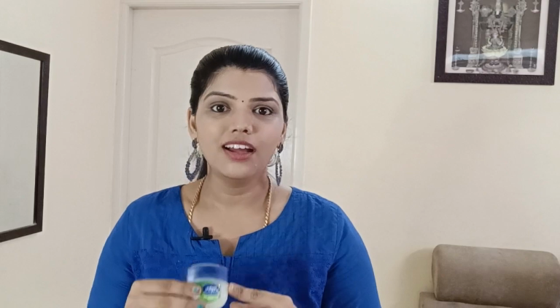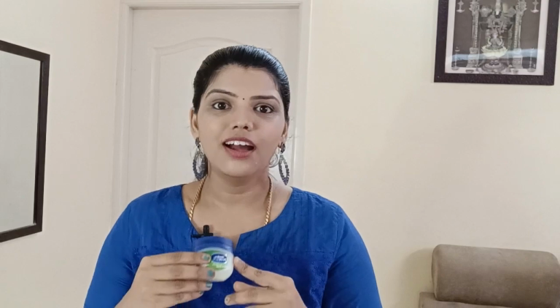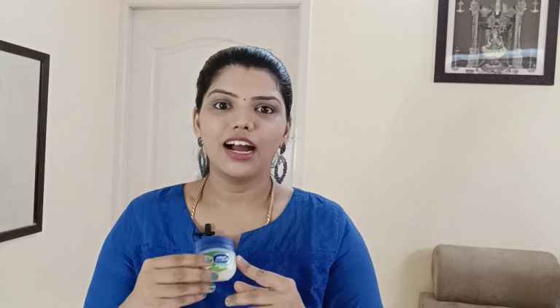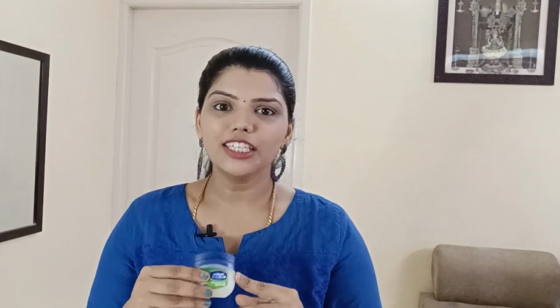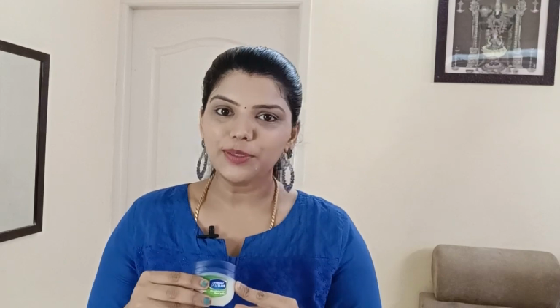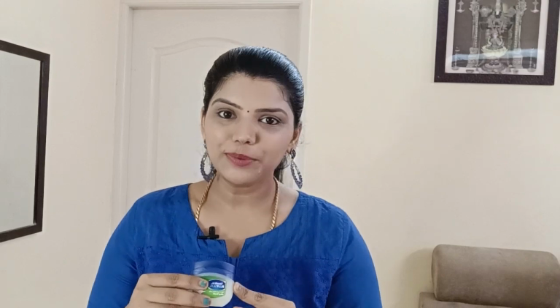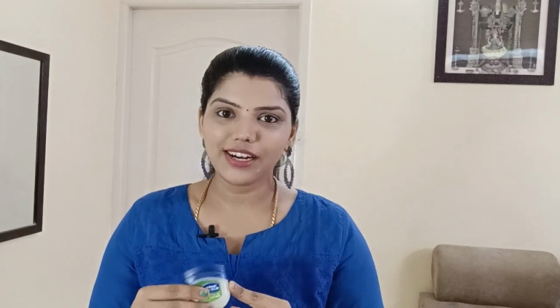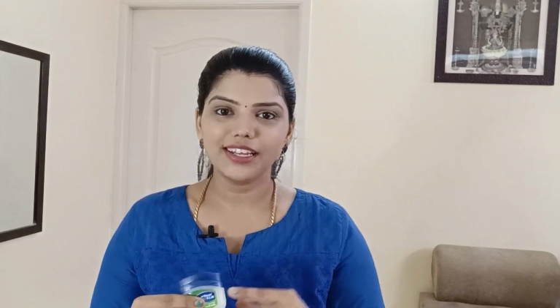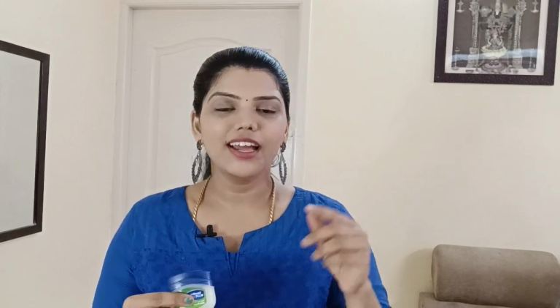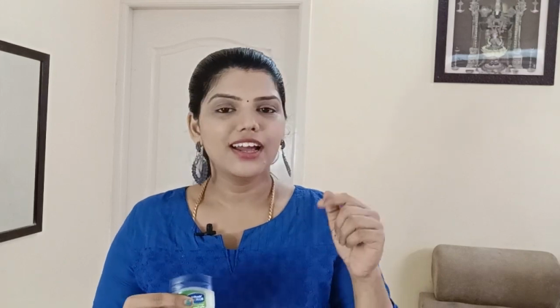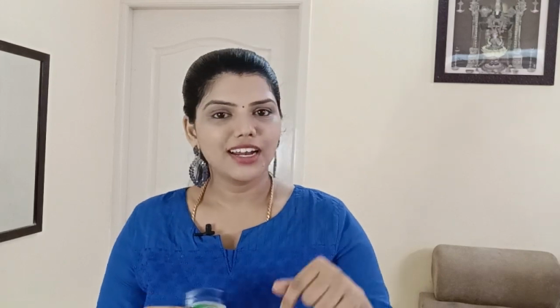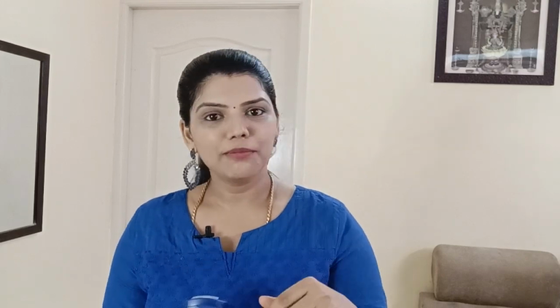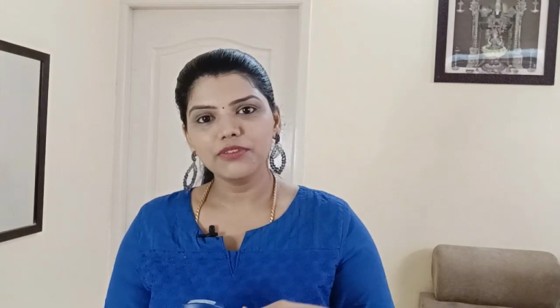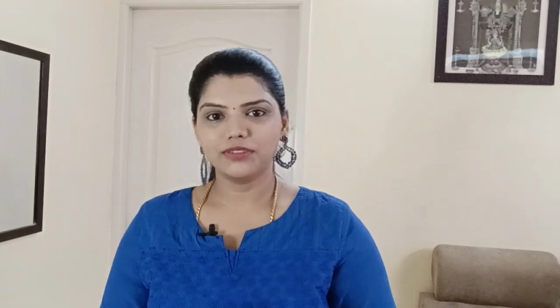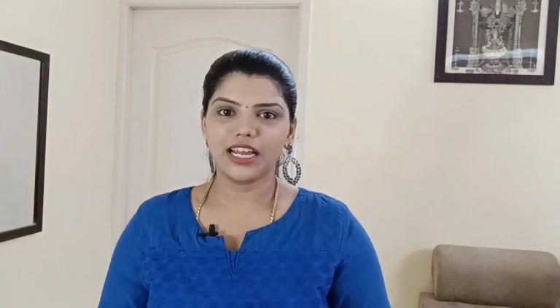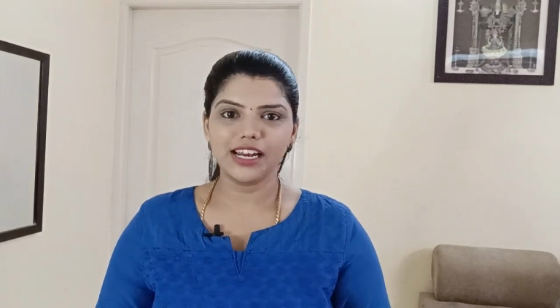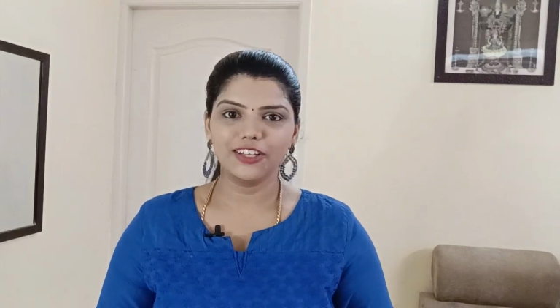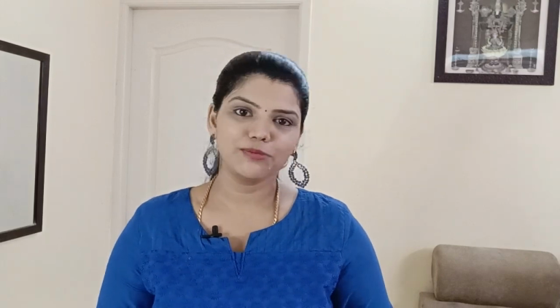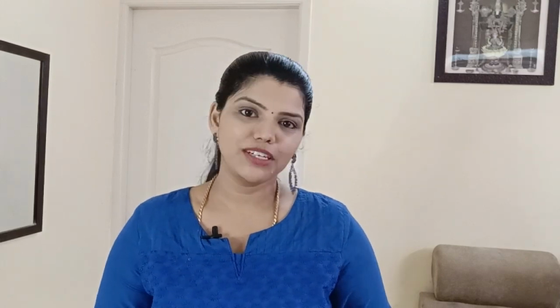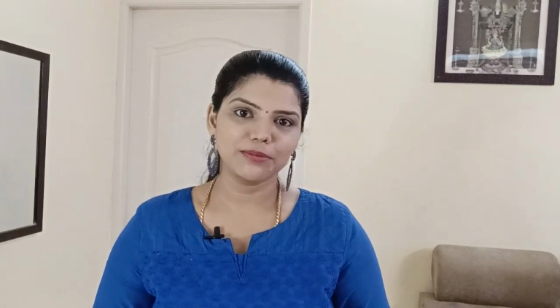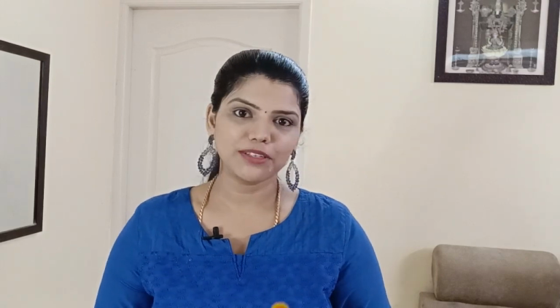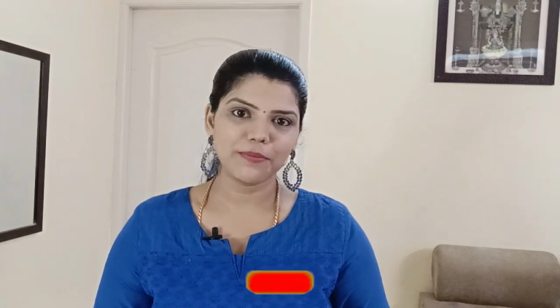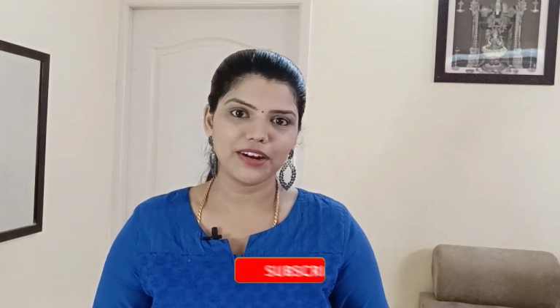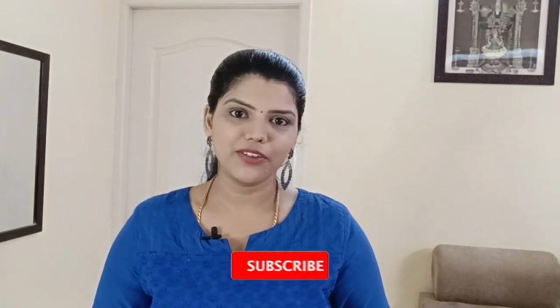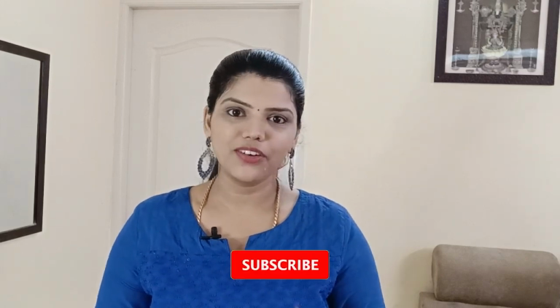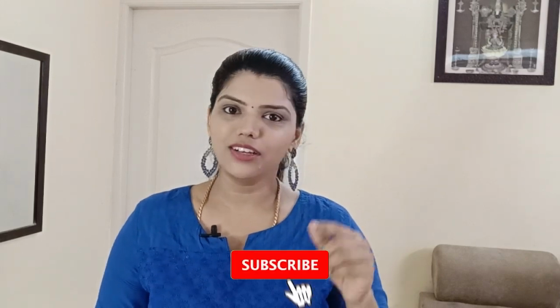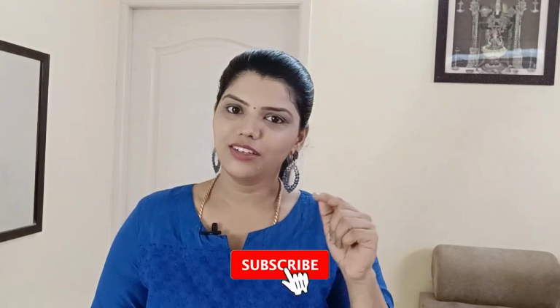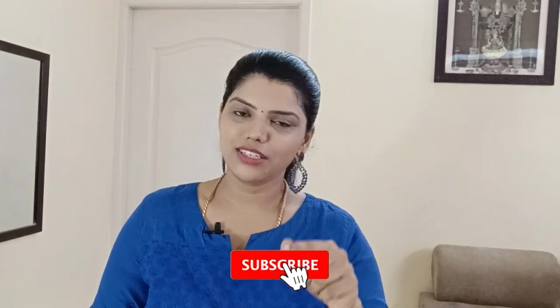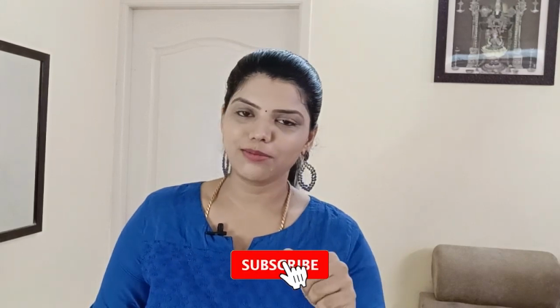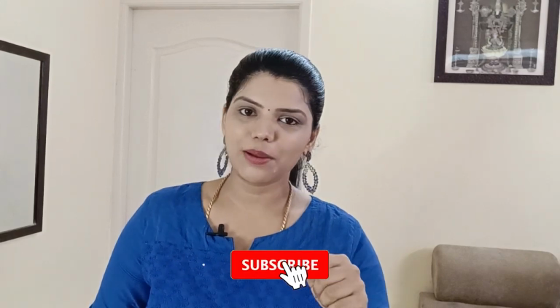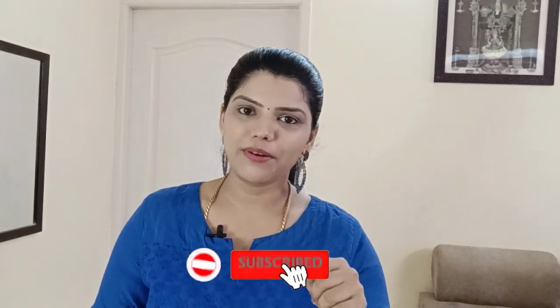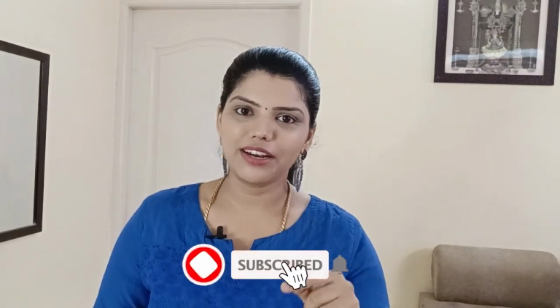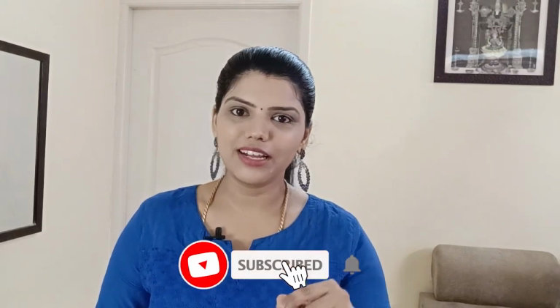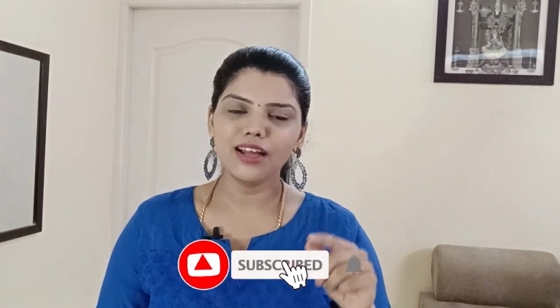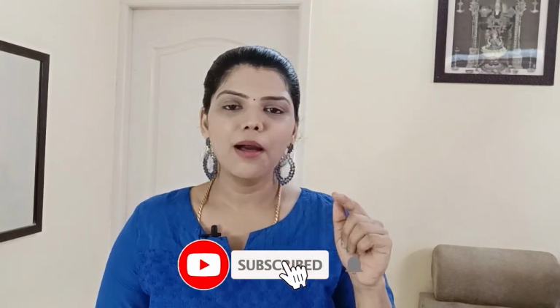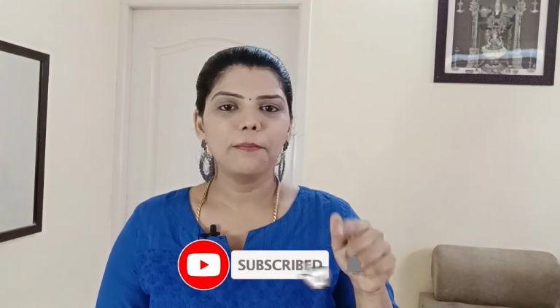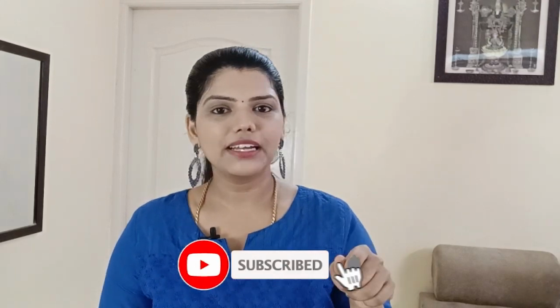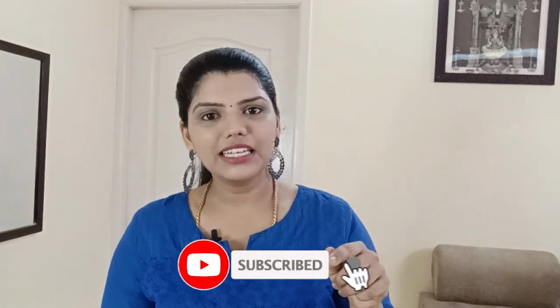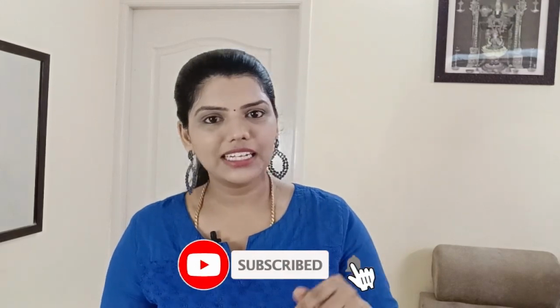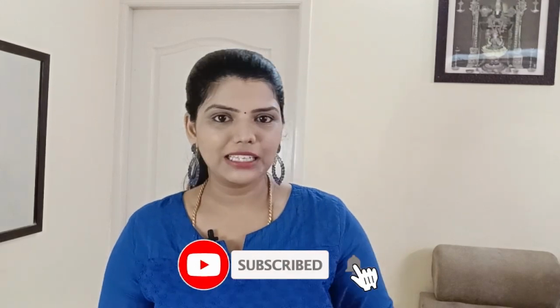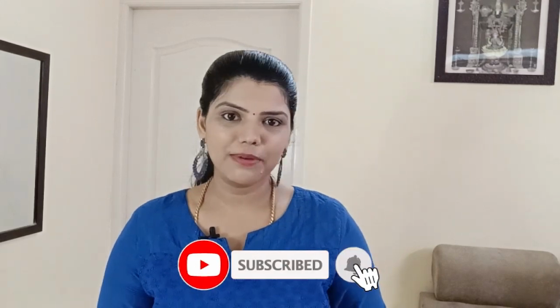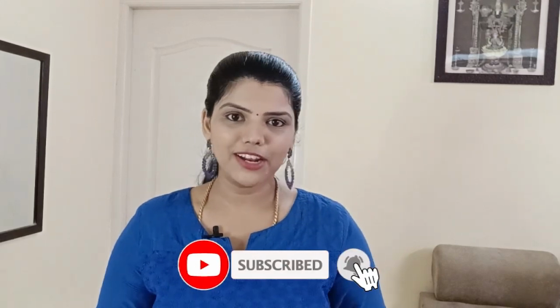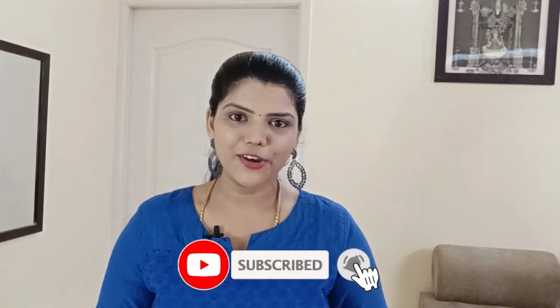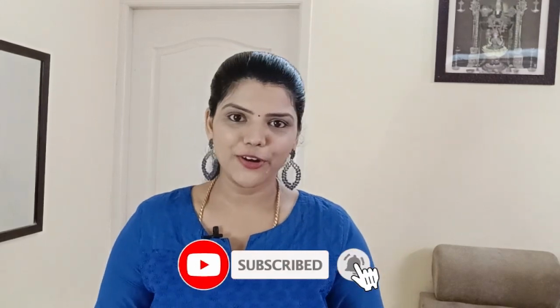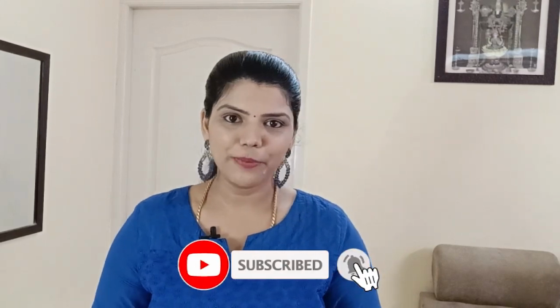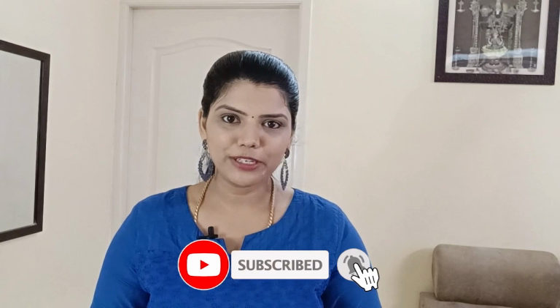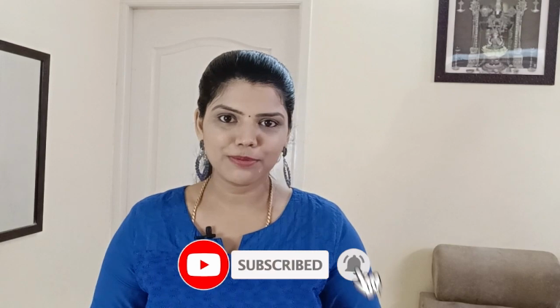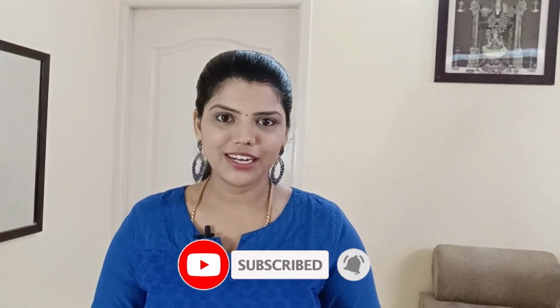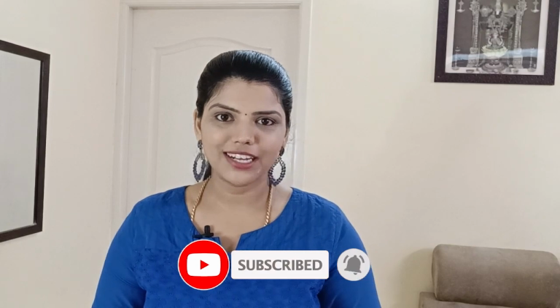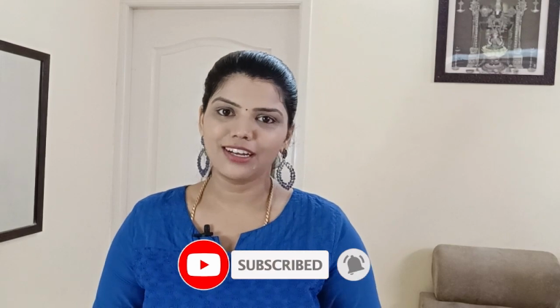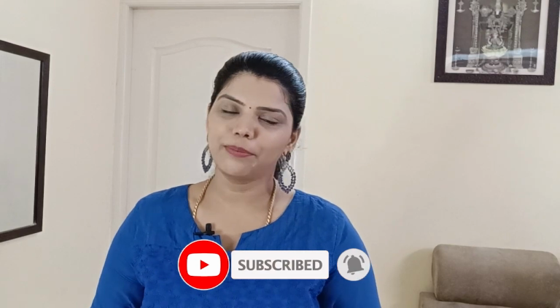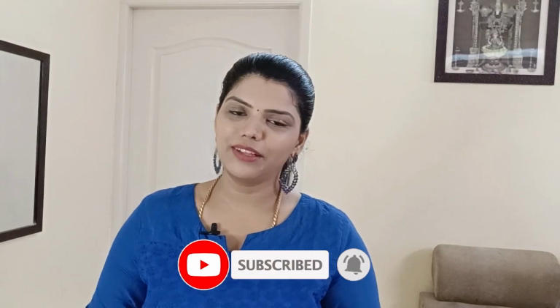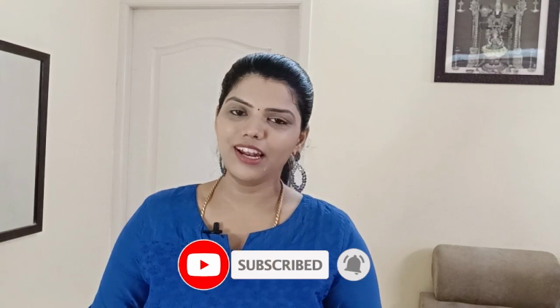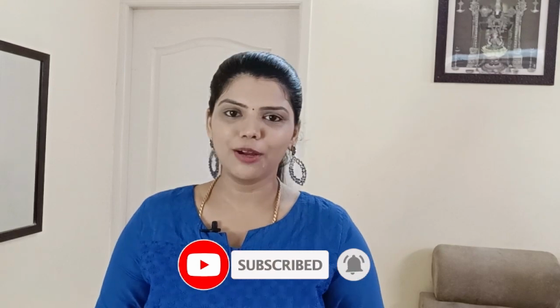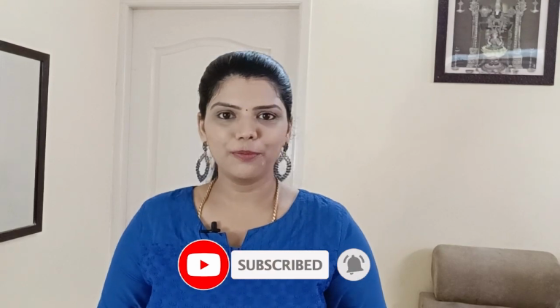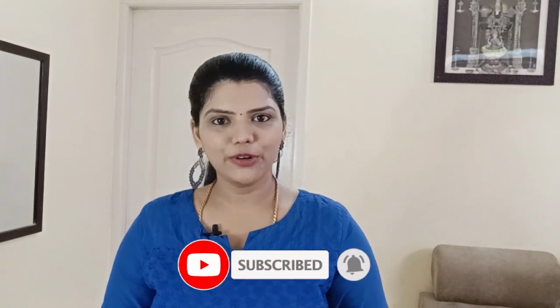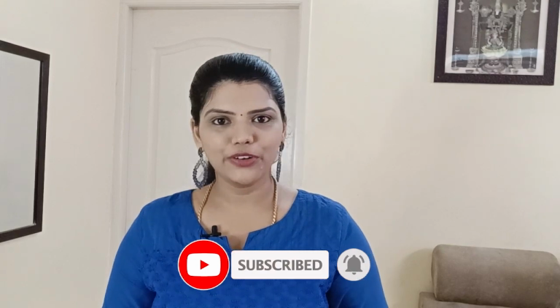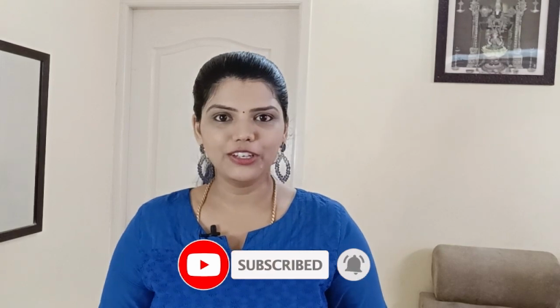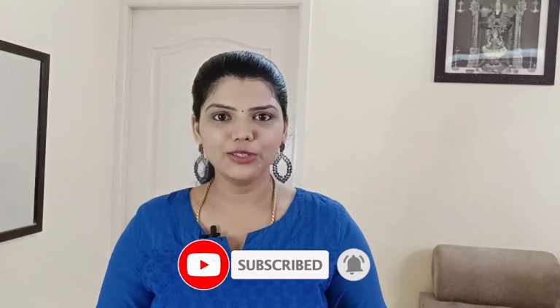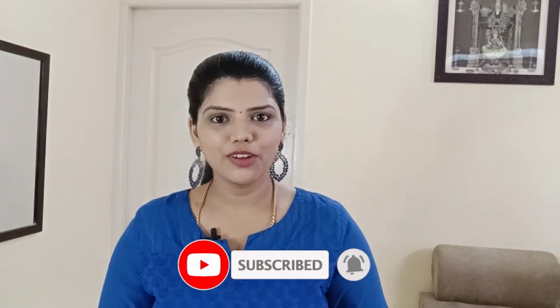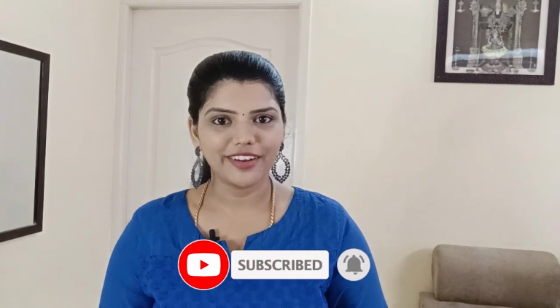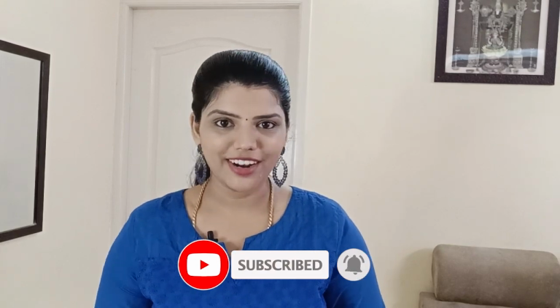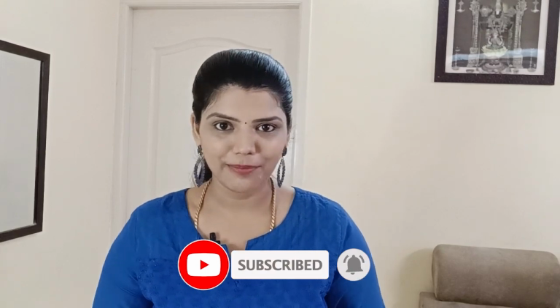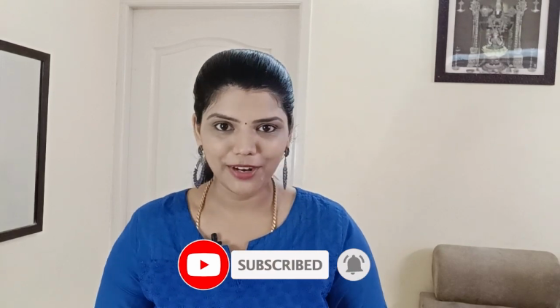If you look at this video, you can subscribe to our channel. Please press the Like button. We will show you regular updates.